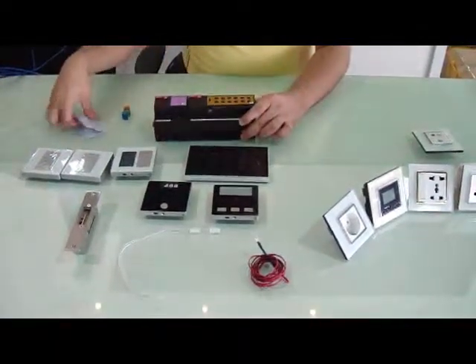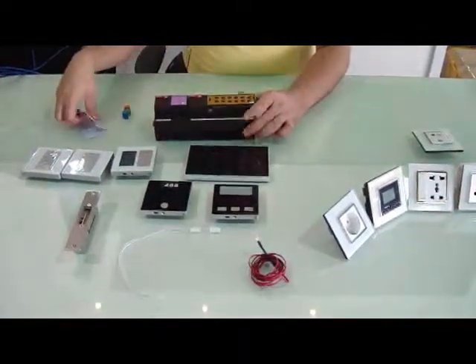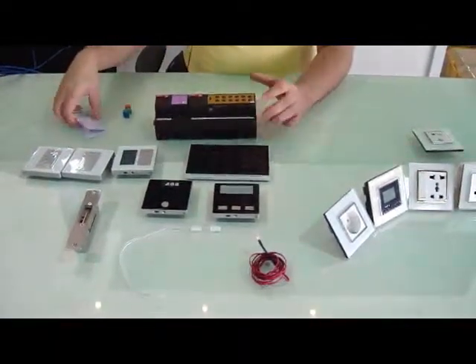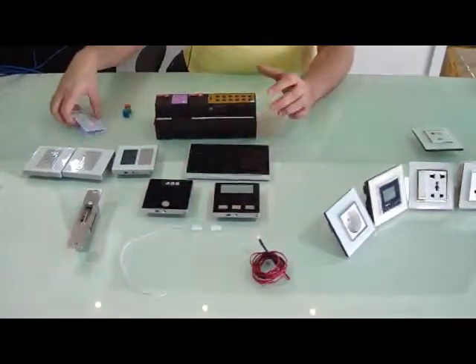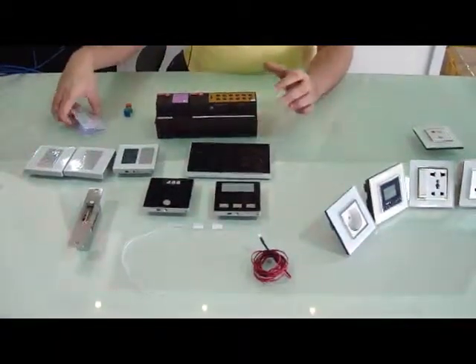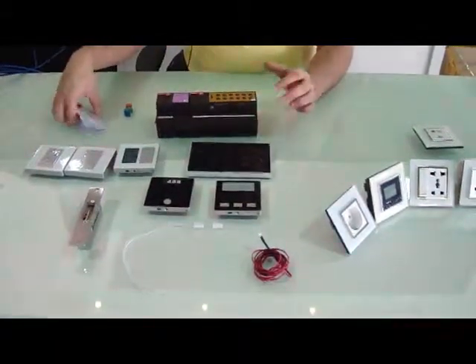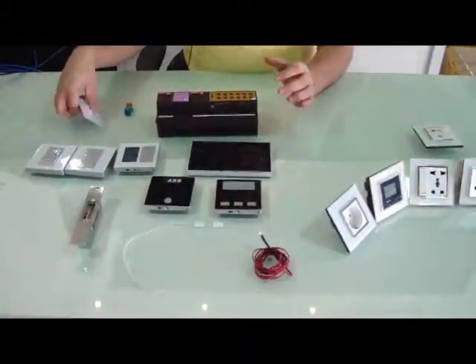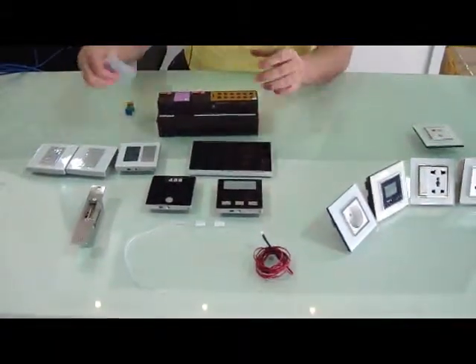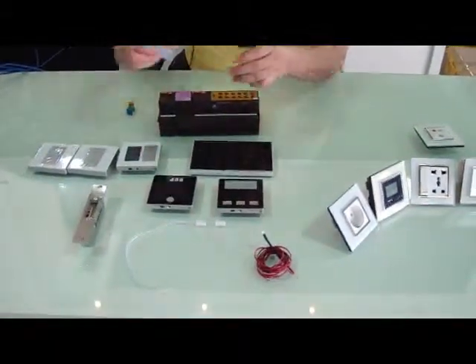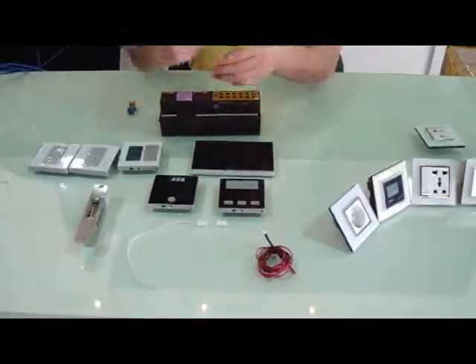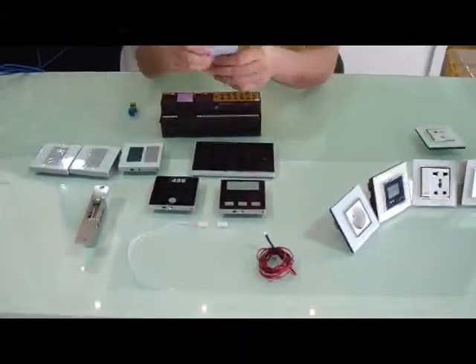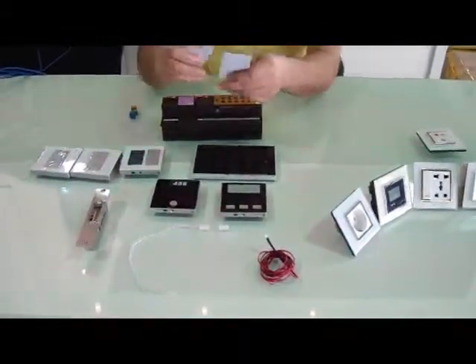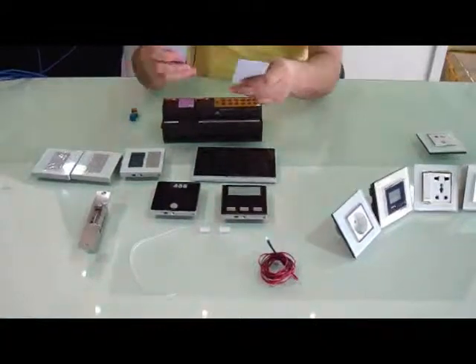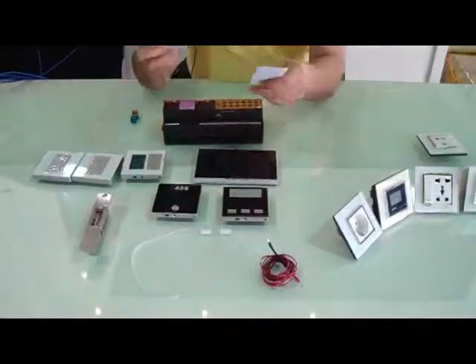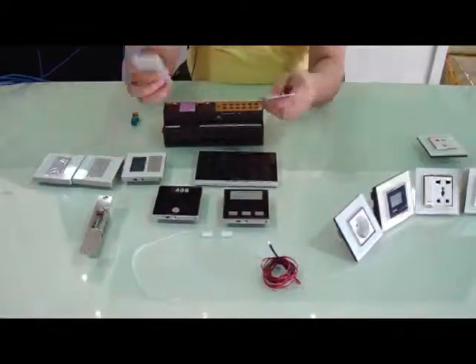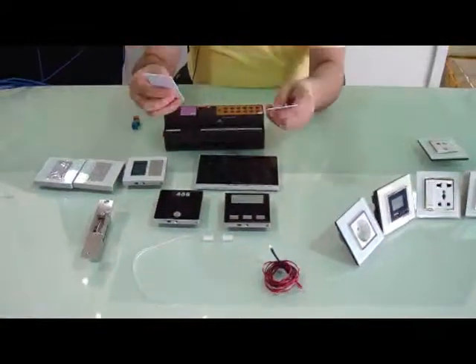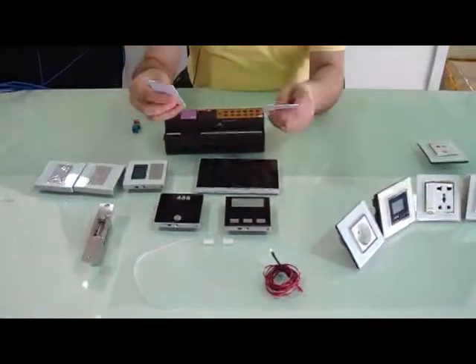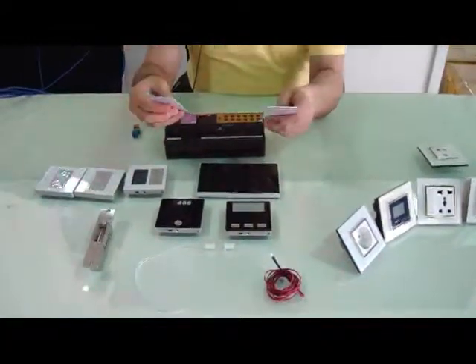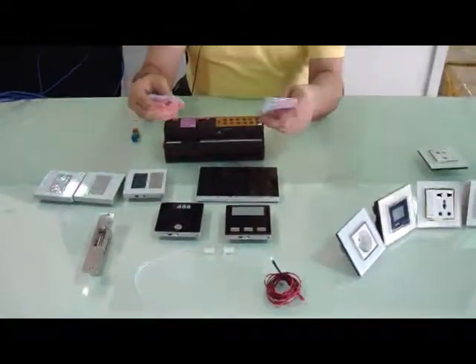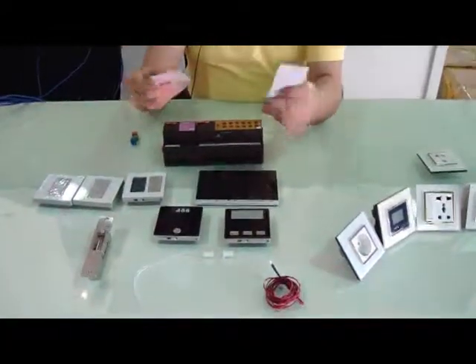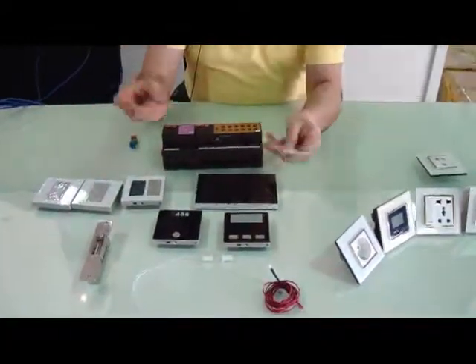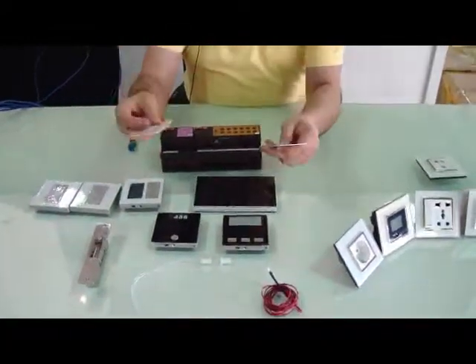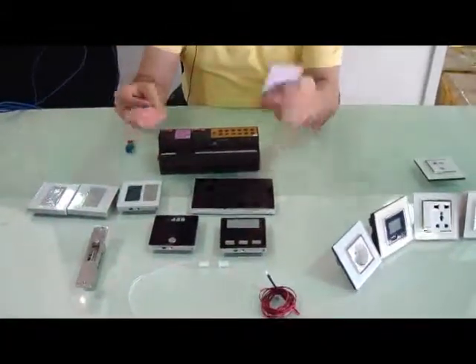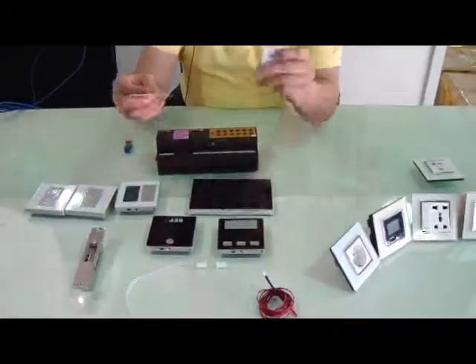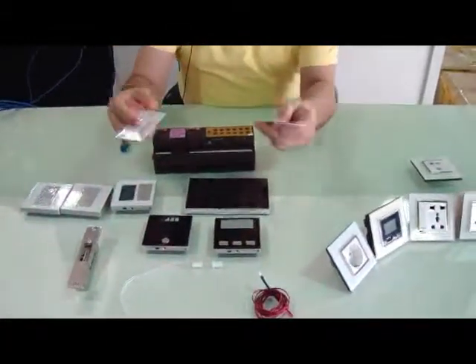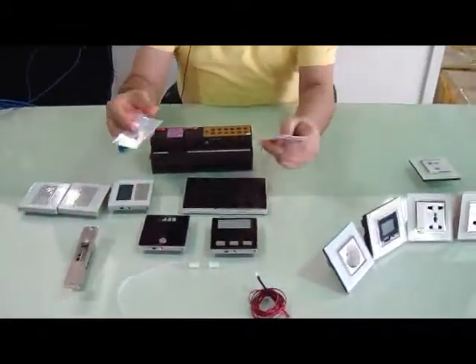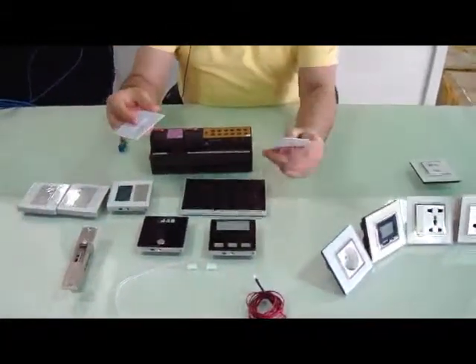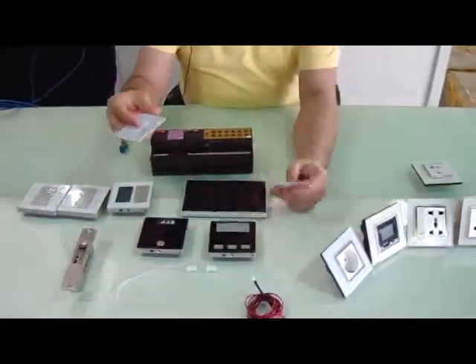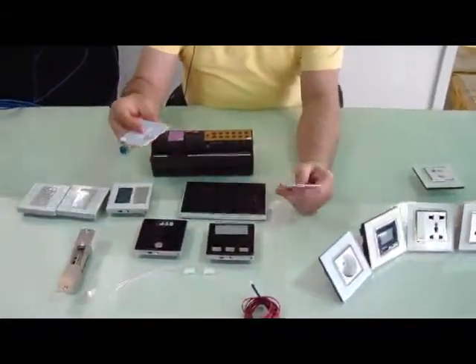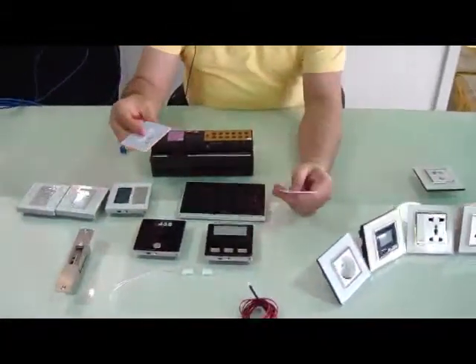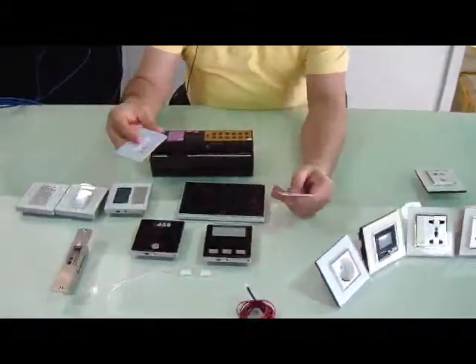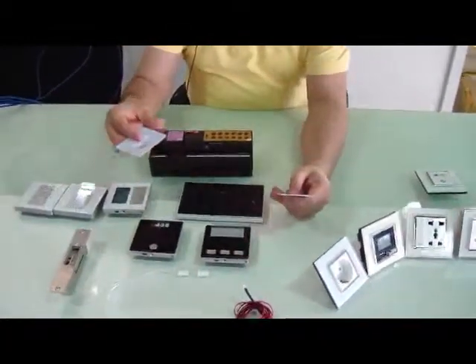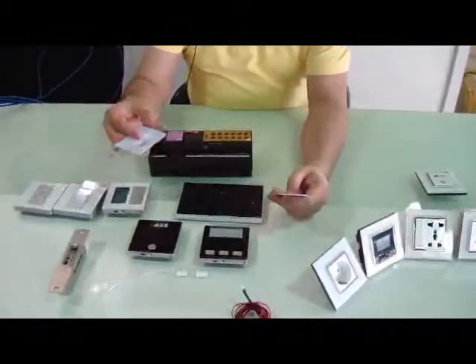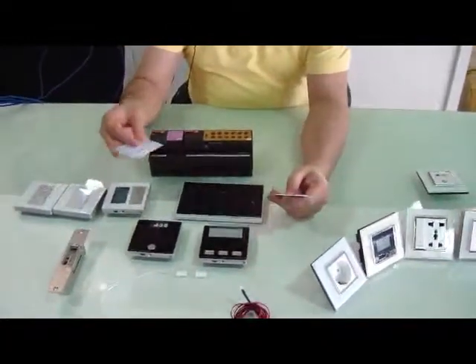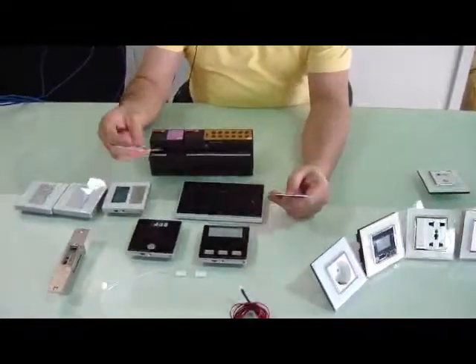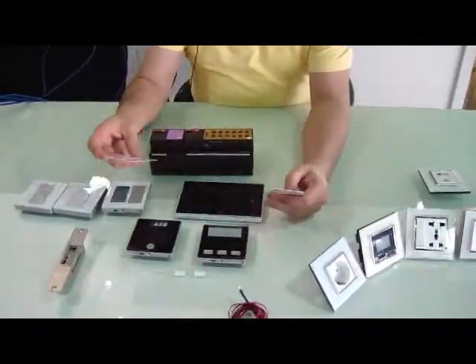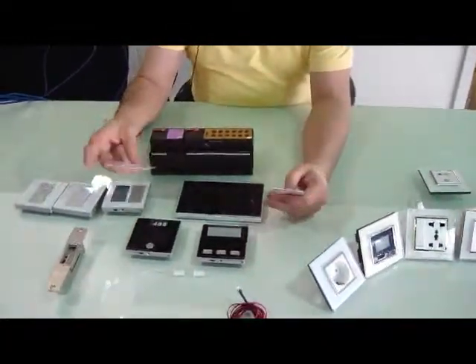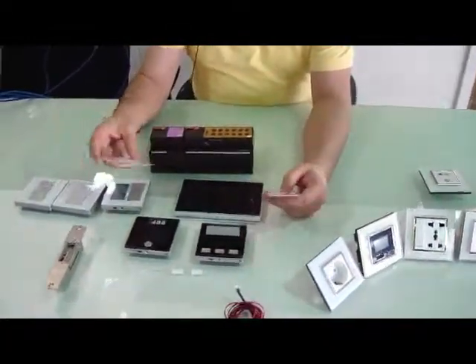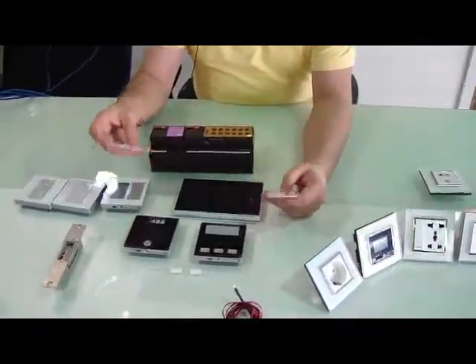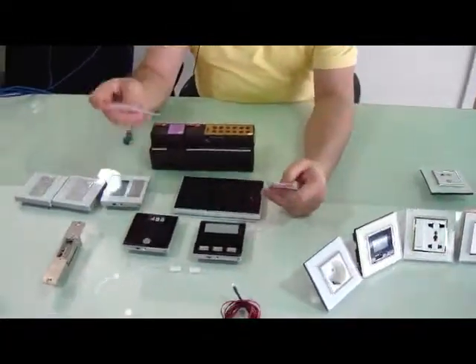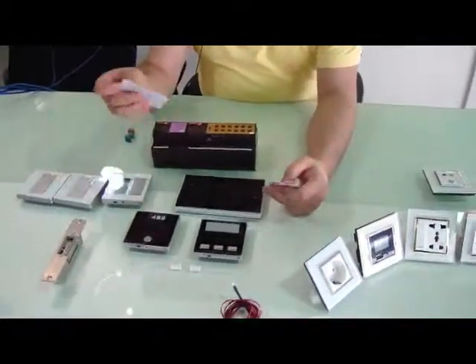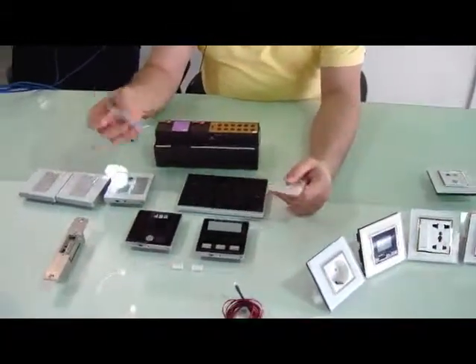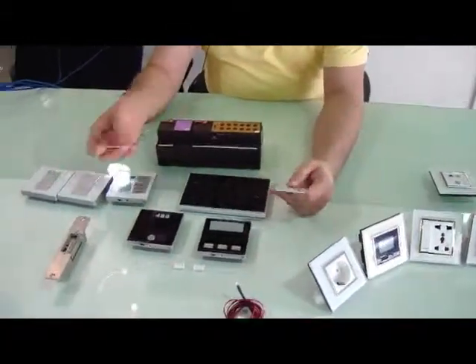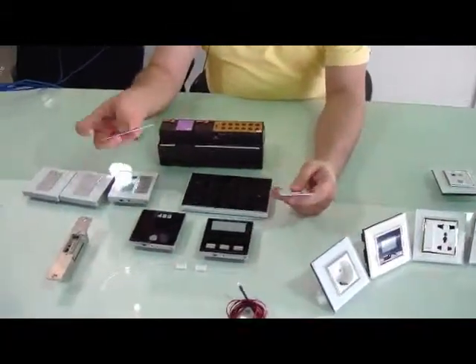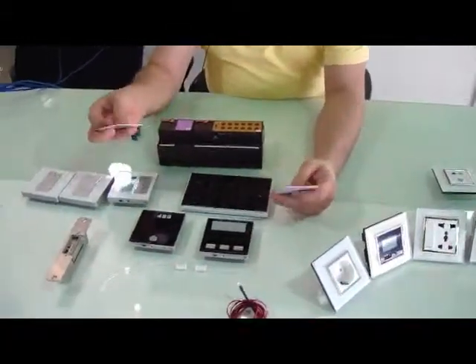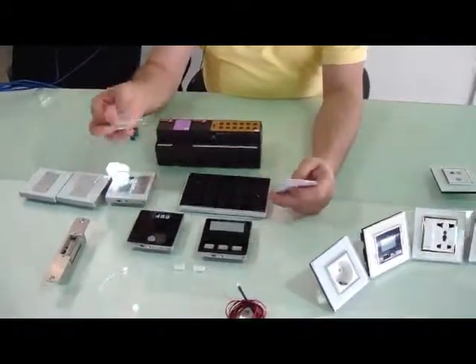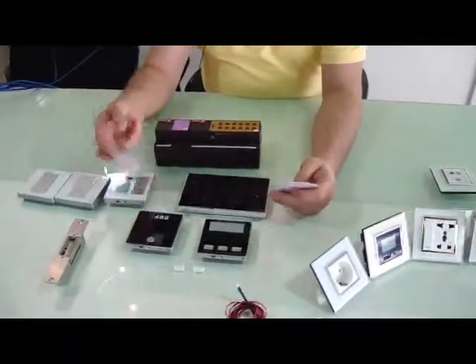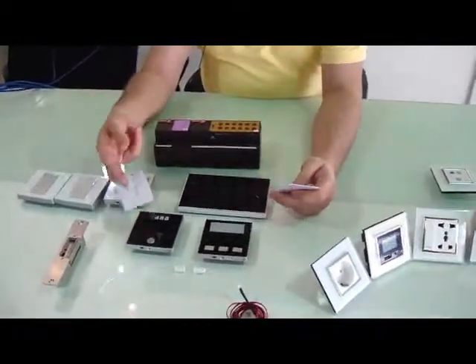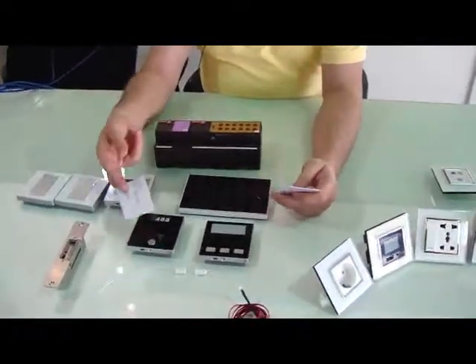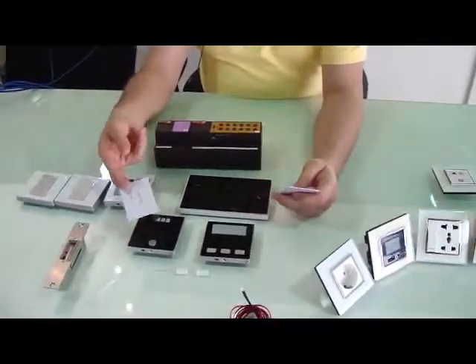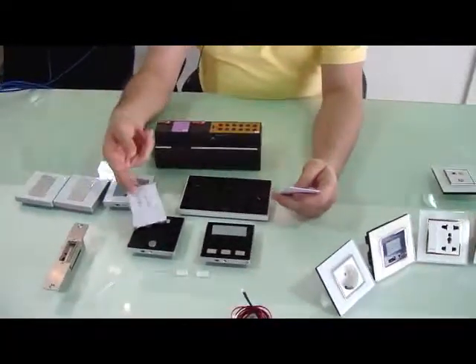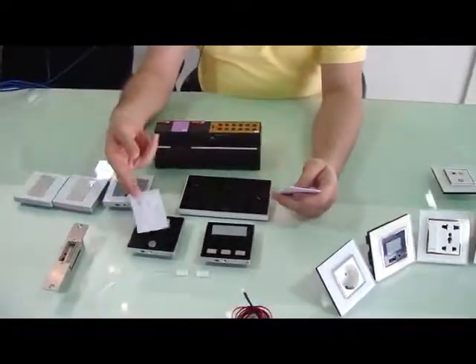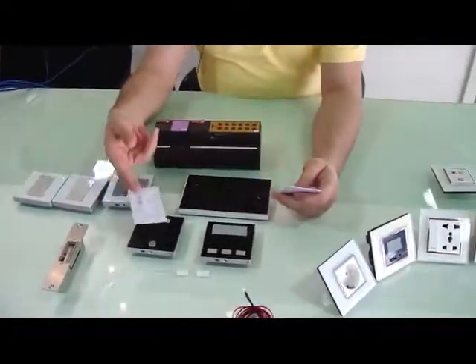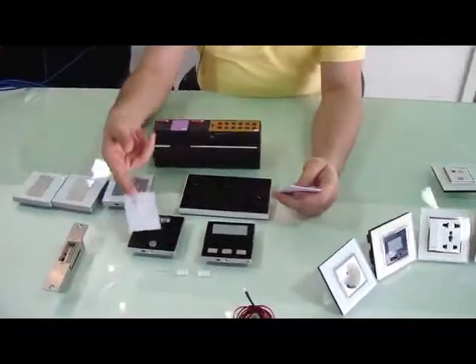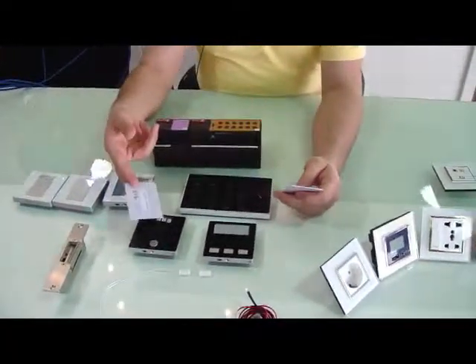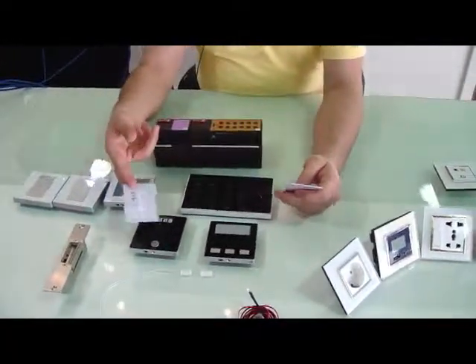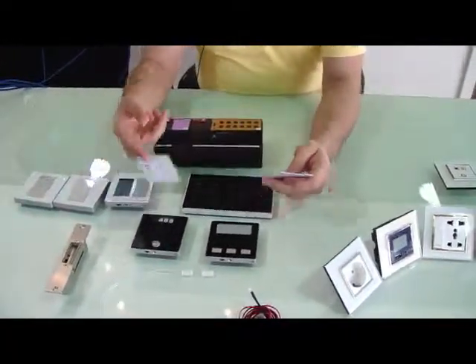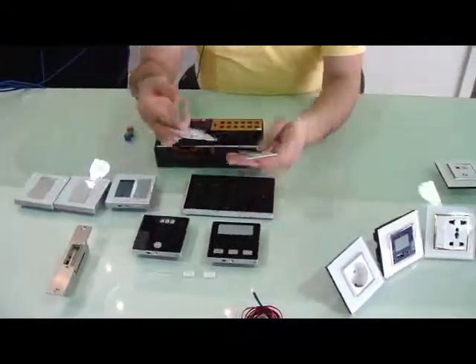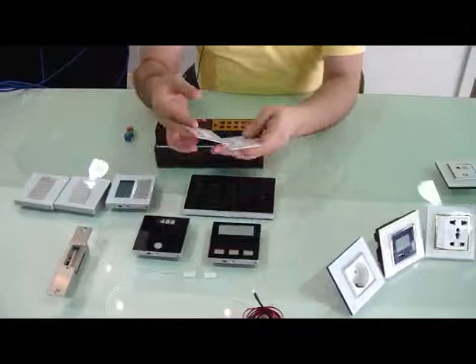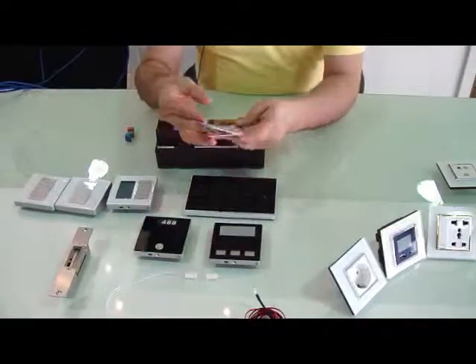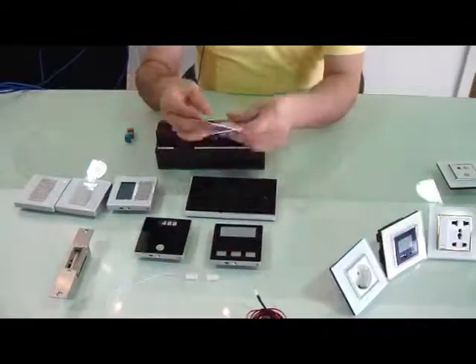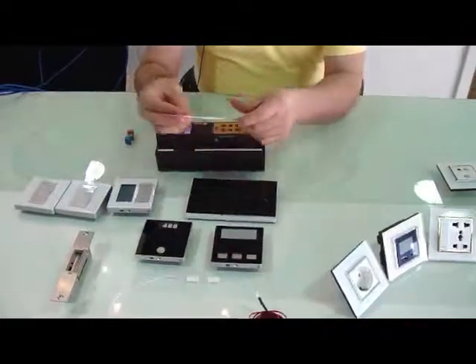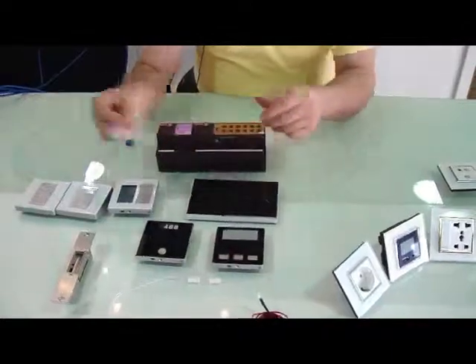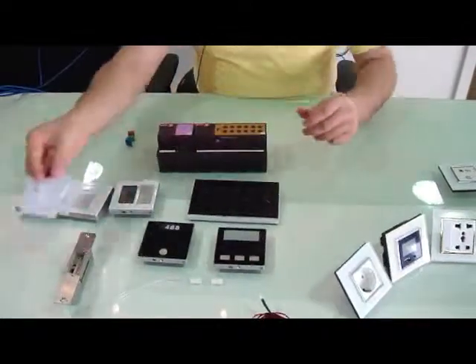There are two types of cards. One can be programmed as a management card and one is the normal guest card reader.